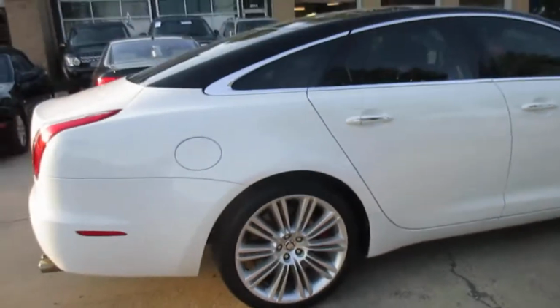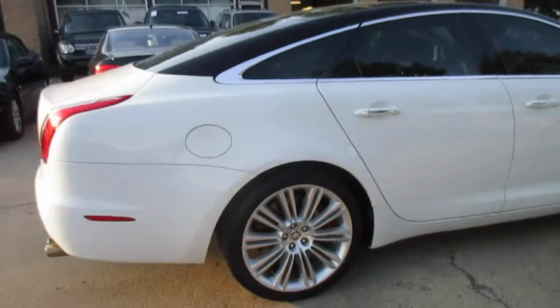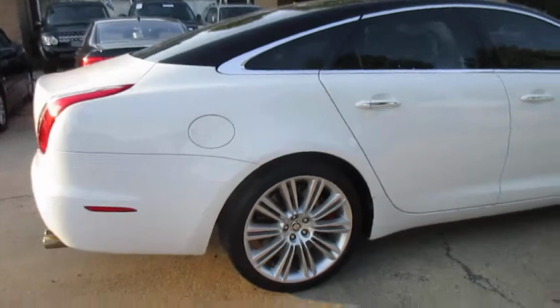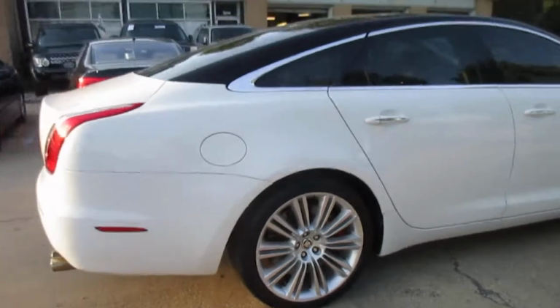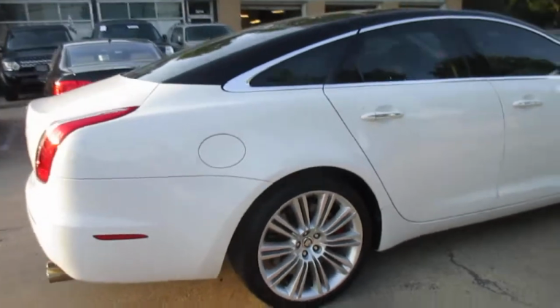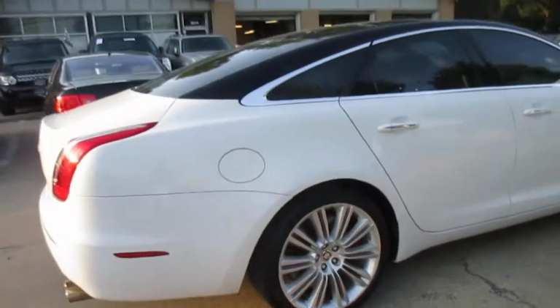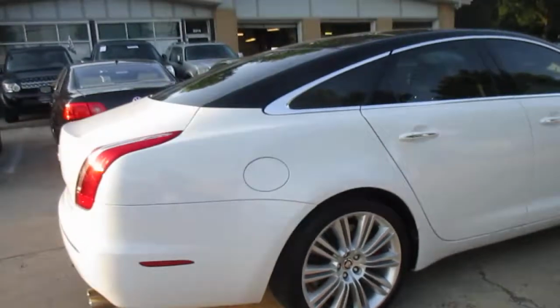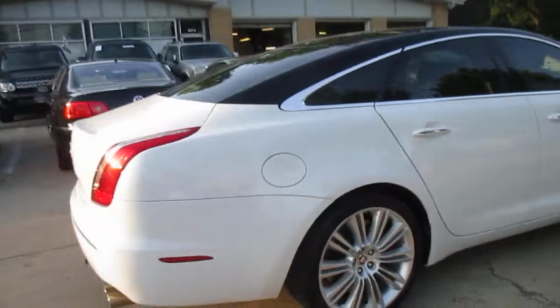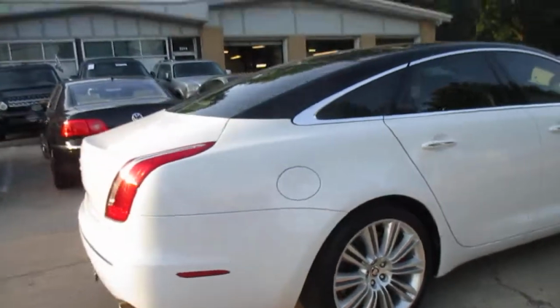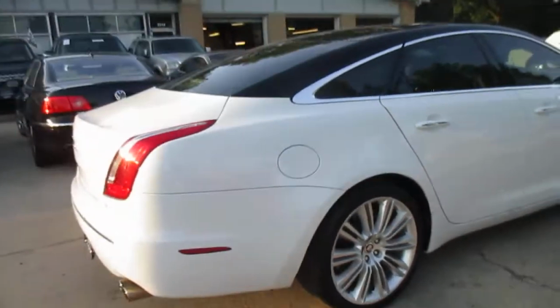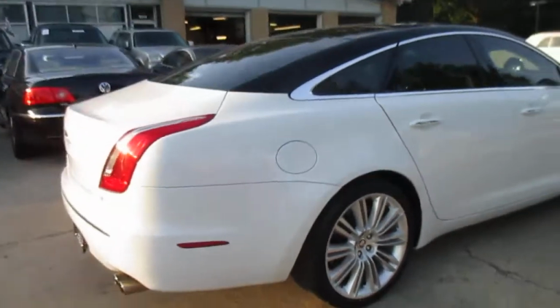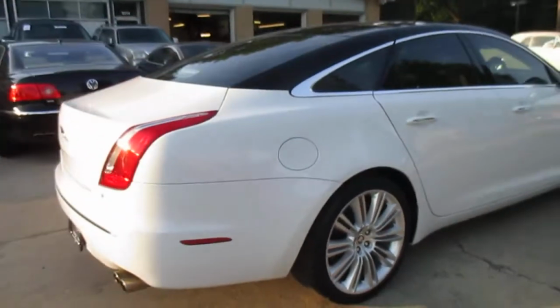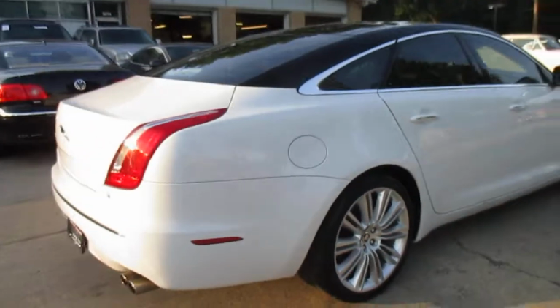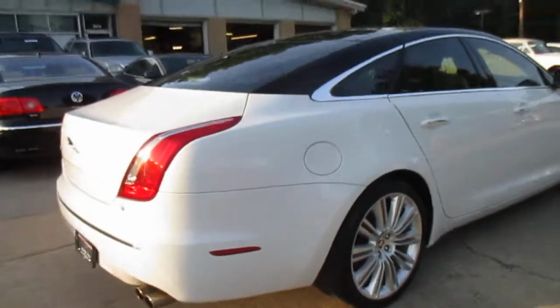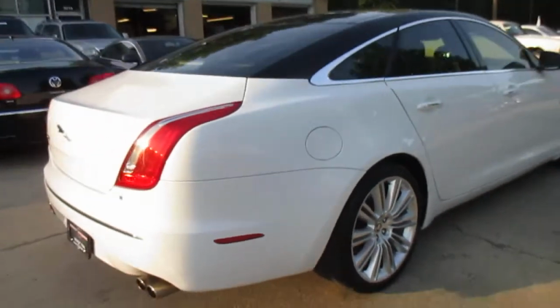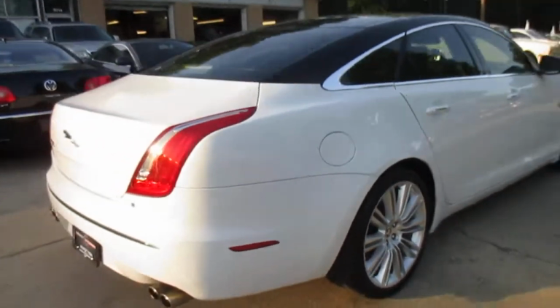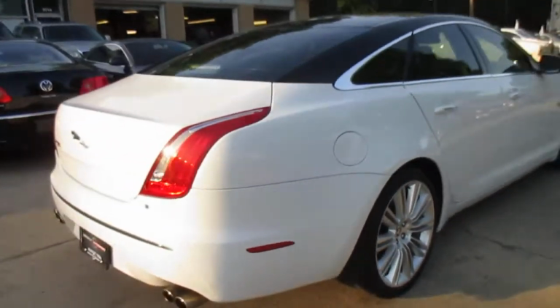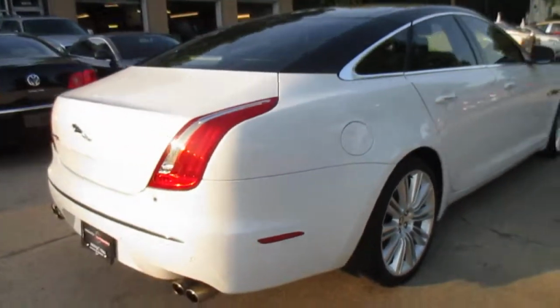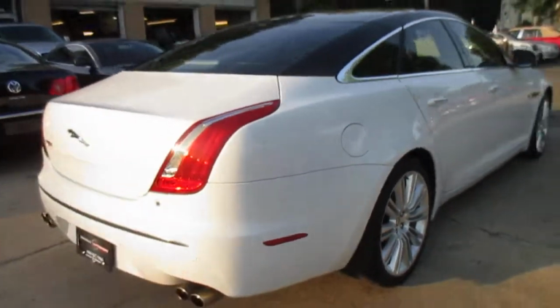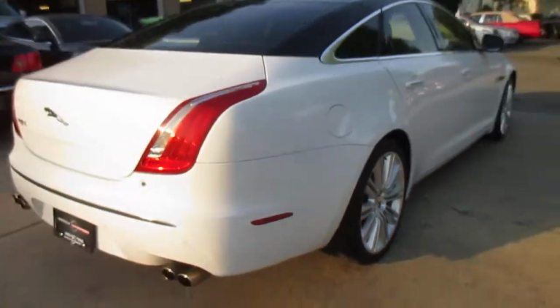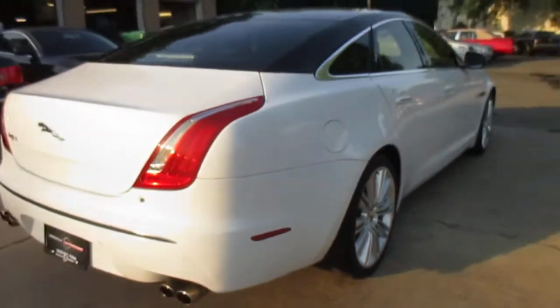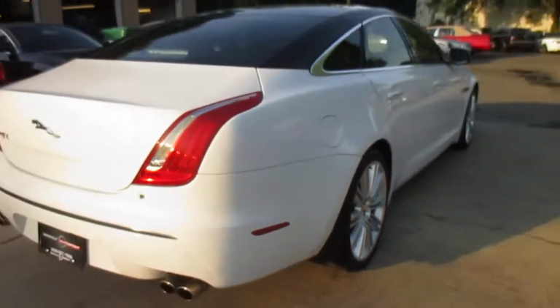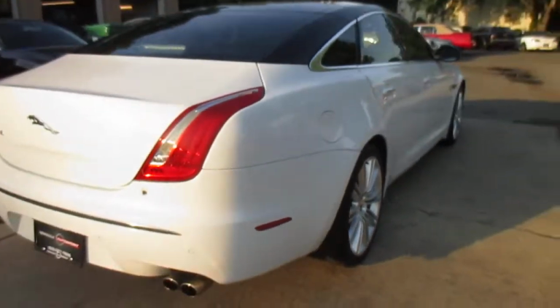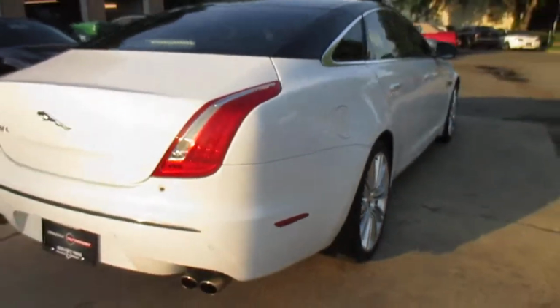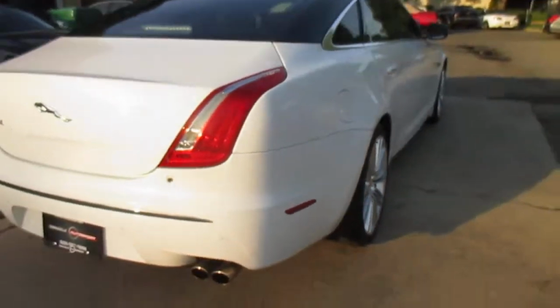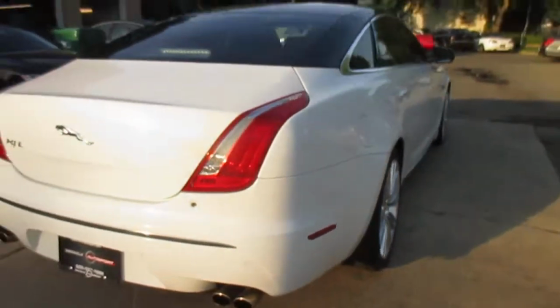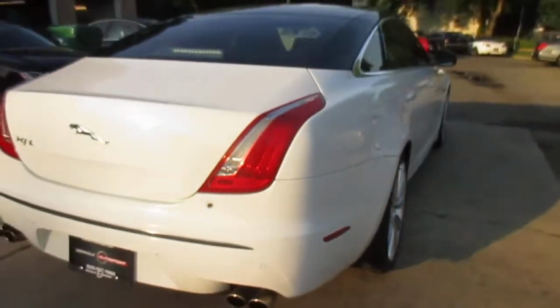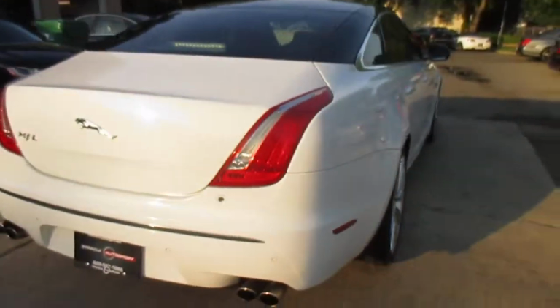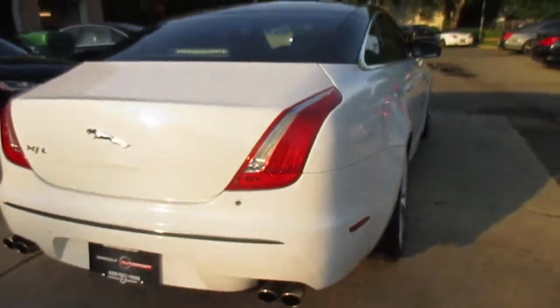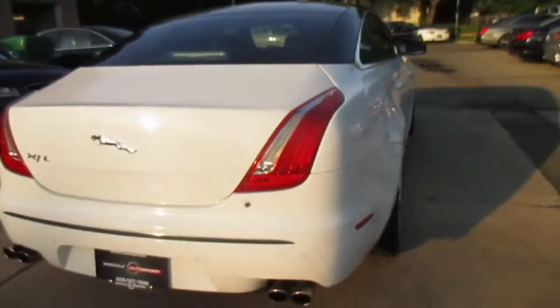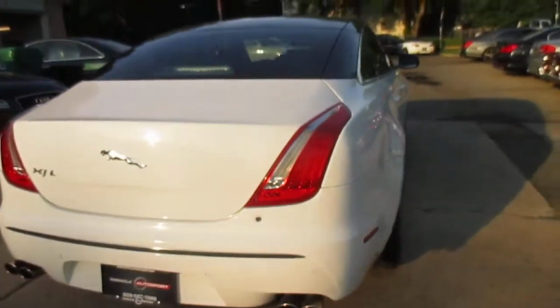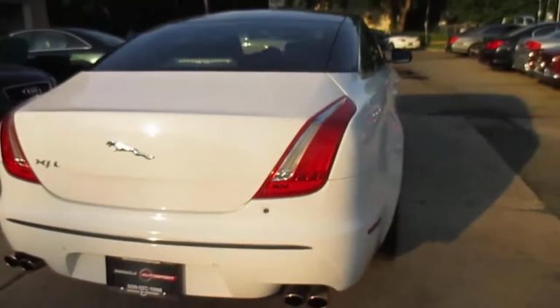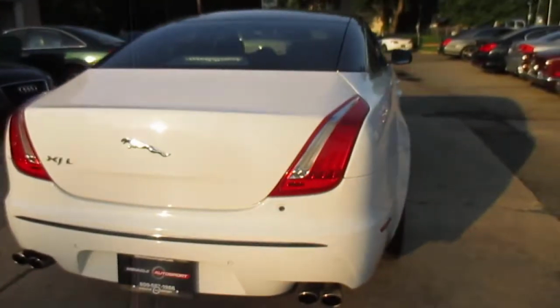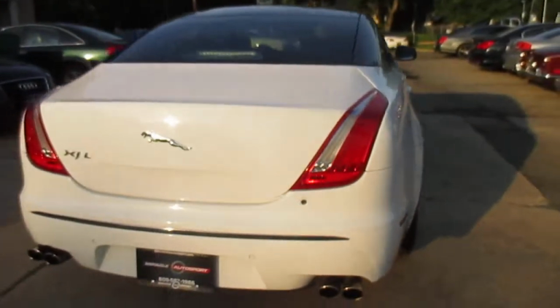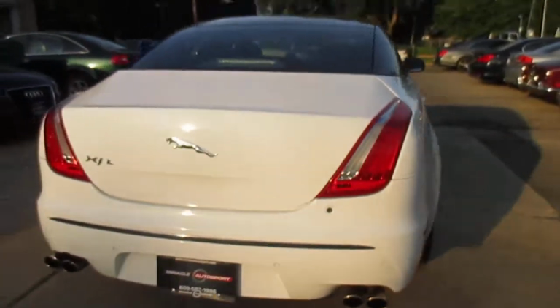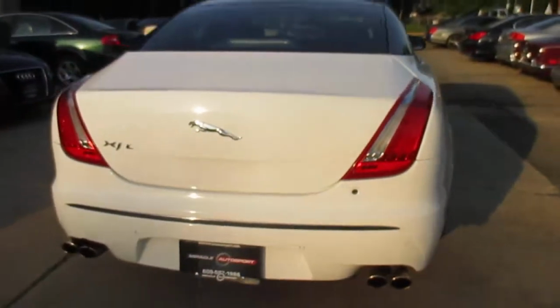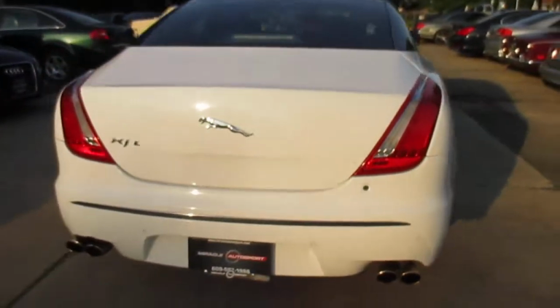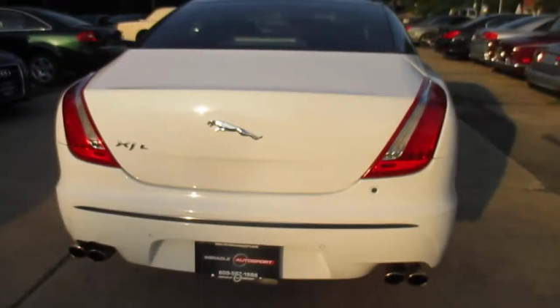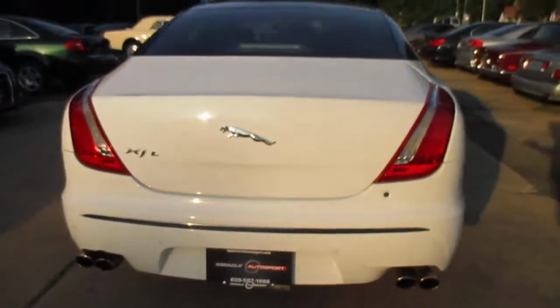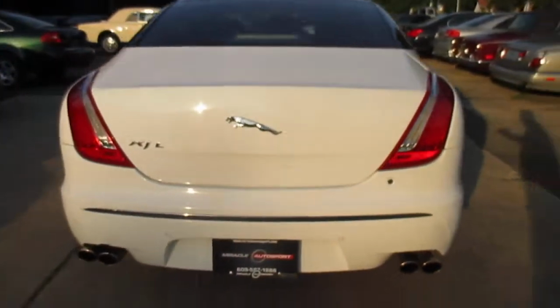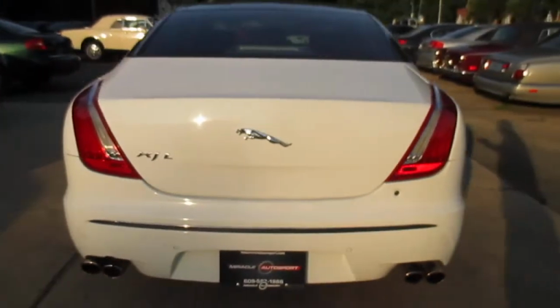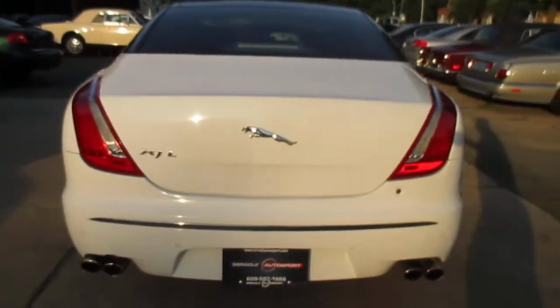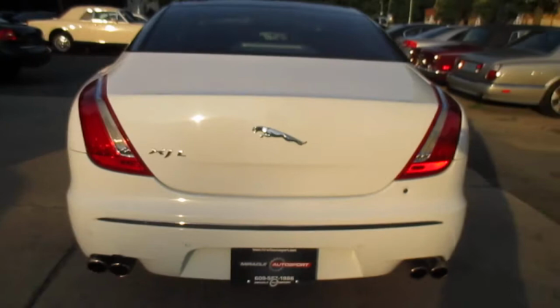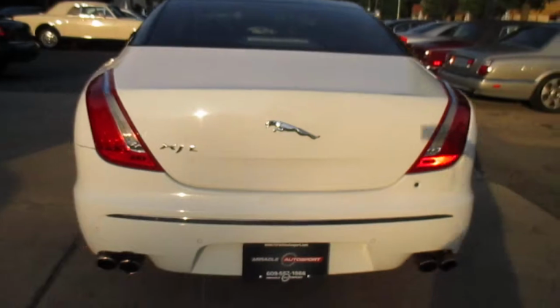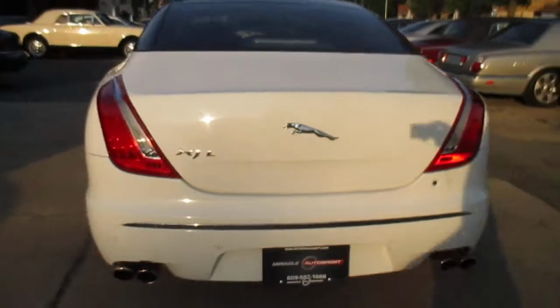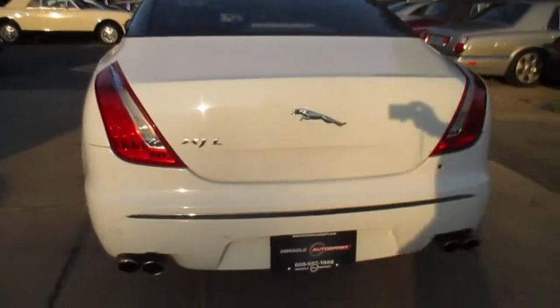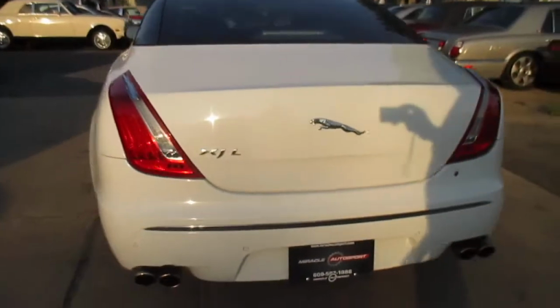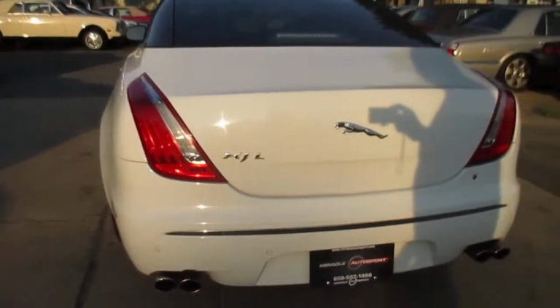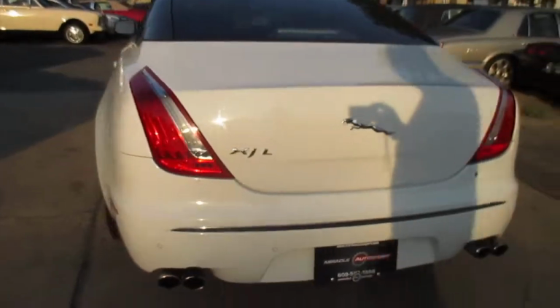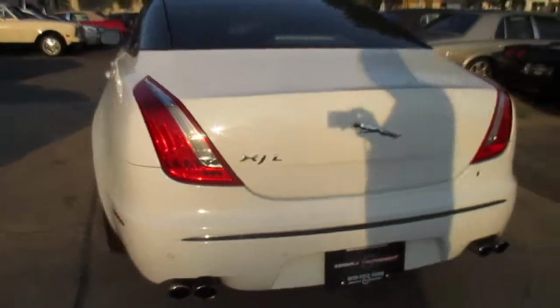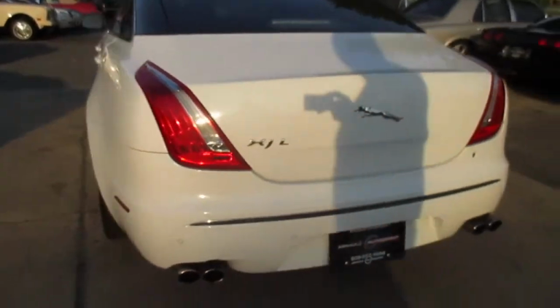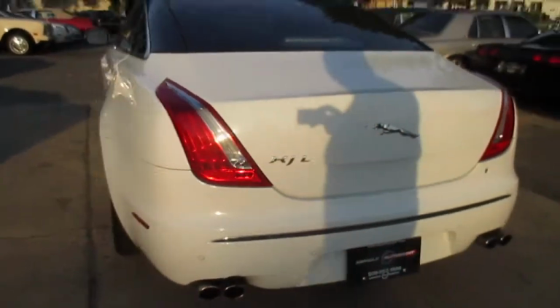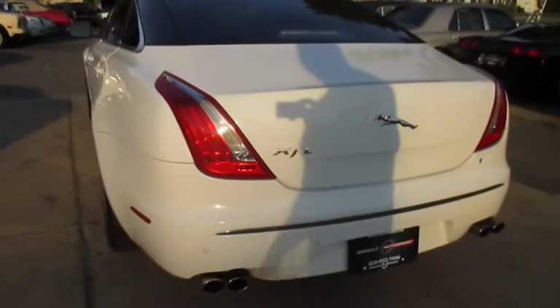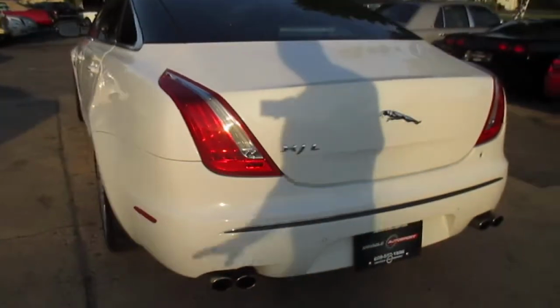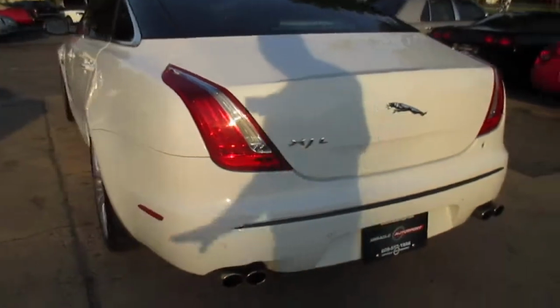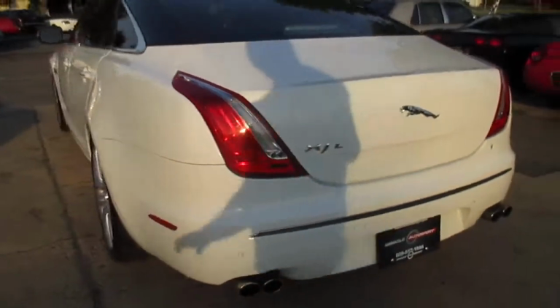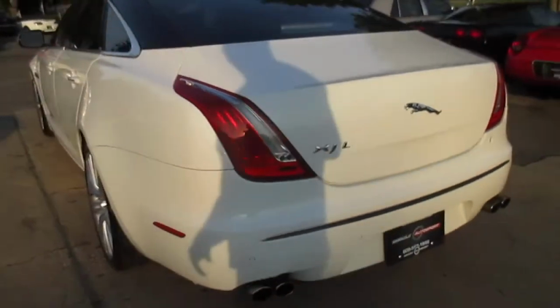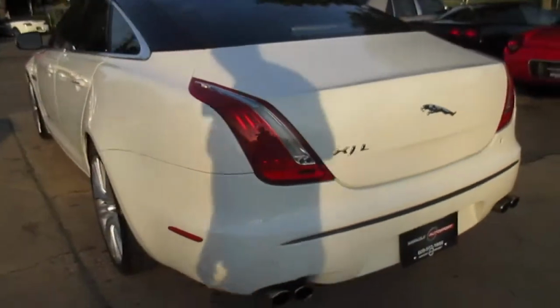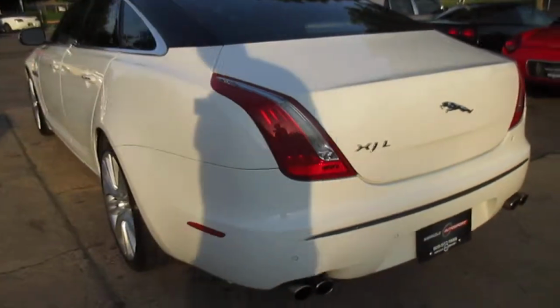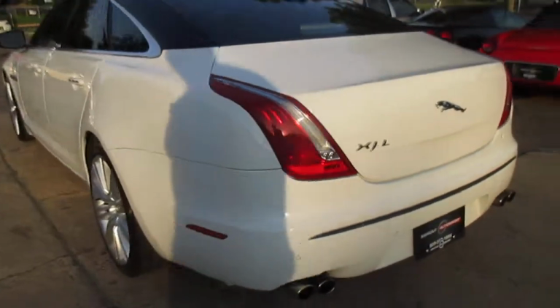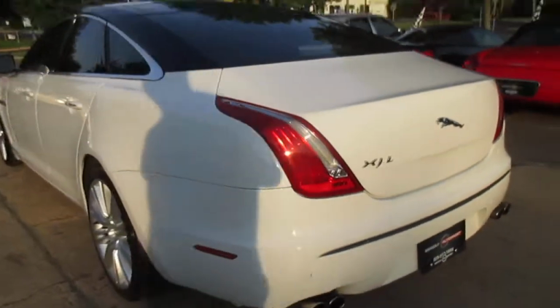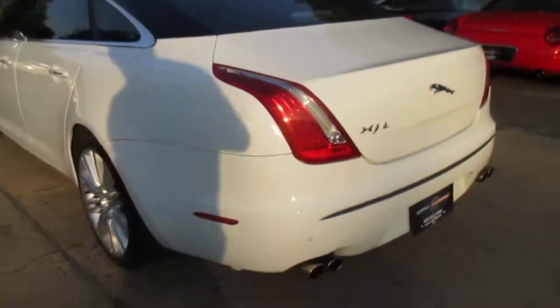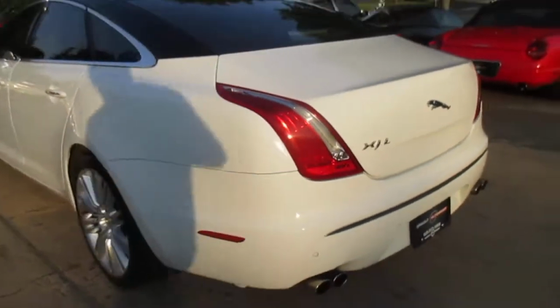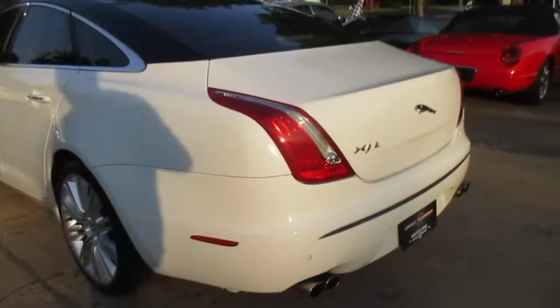This one's got a nice set of pipes on it. Not too loud when you're driving, but it's got a nice rumble.